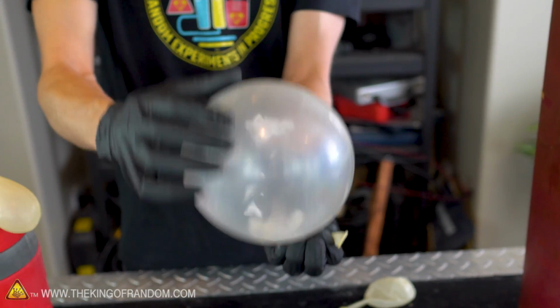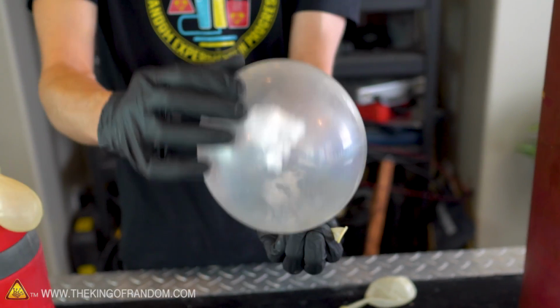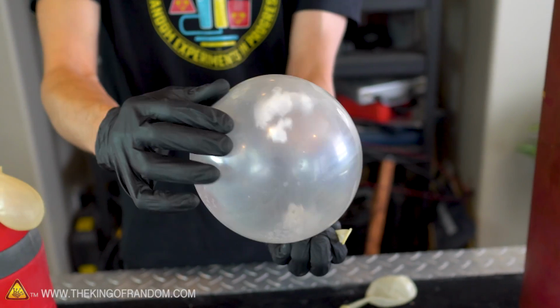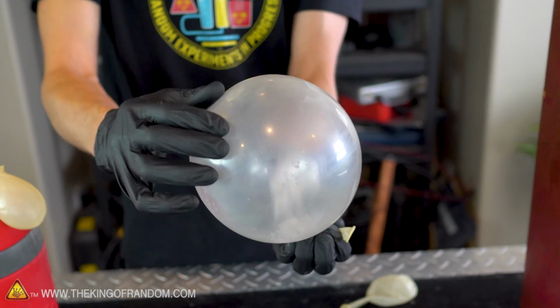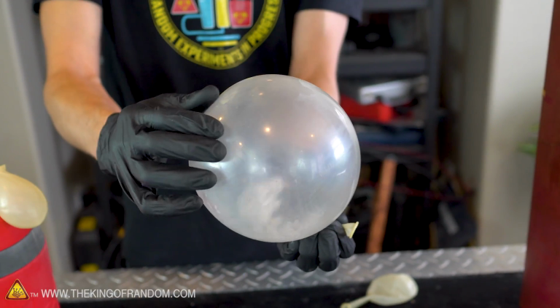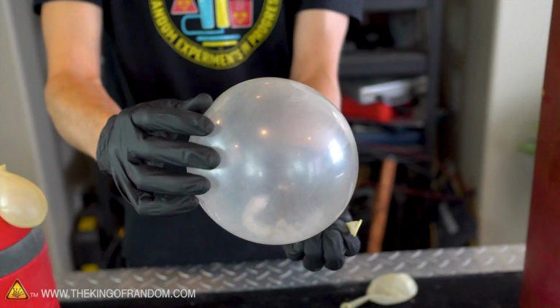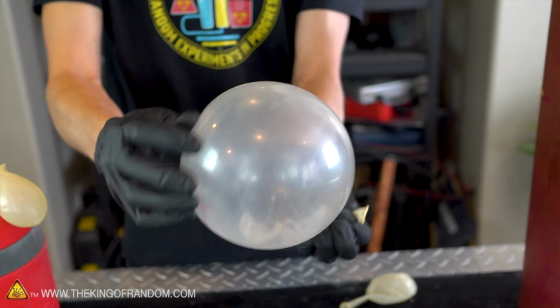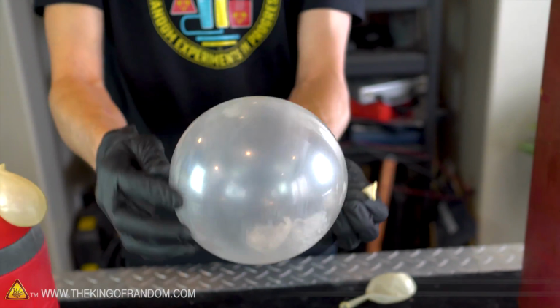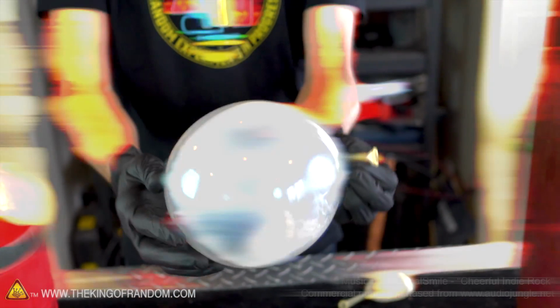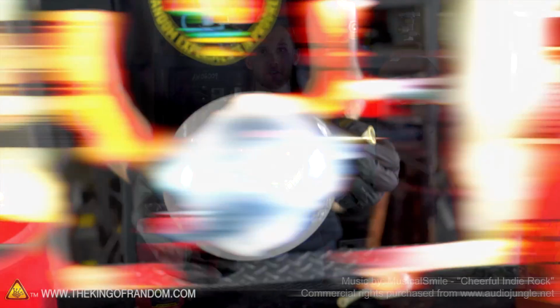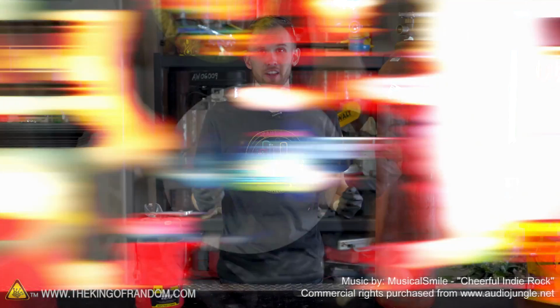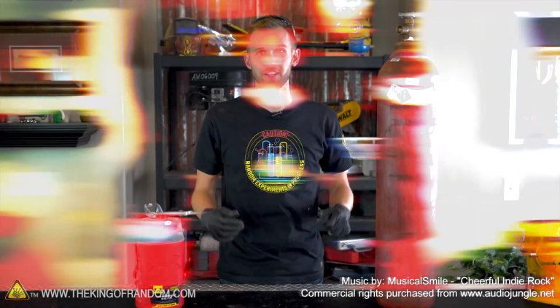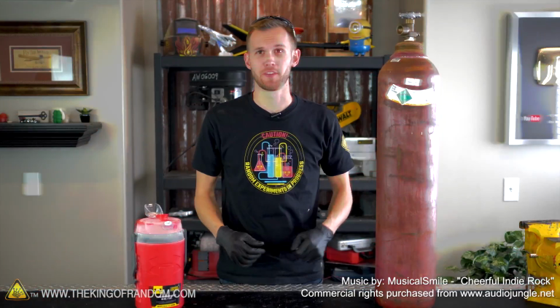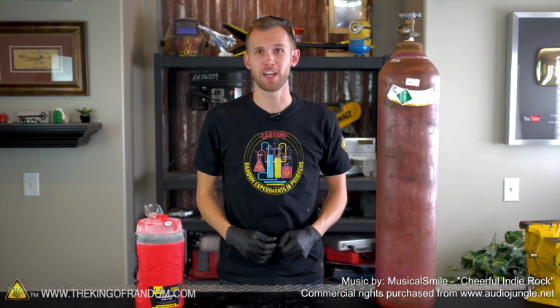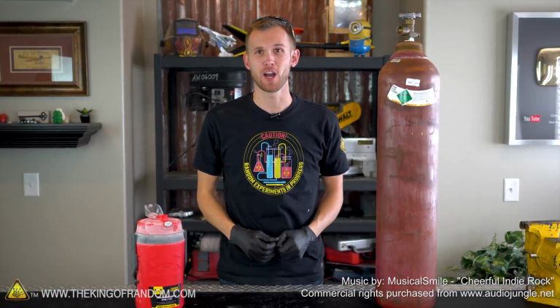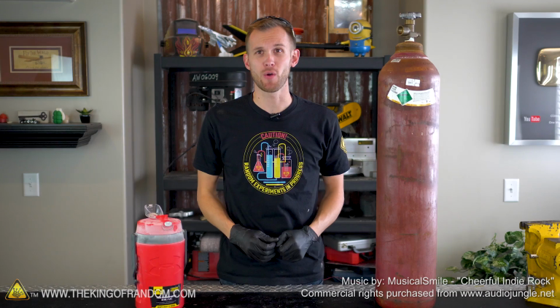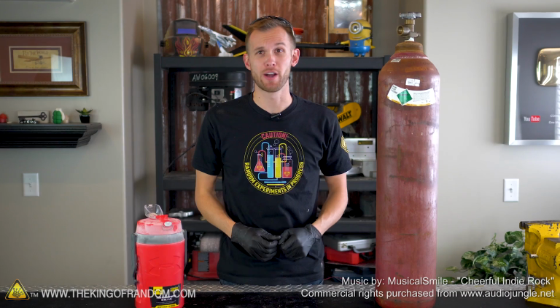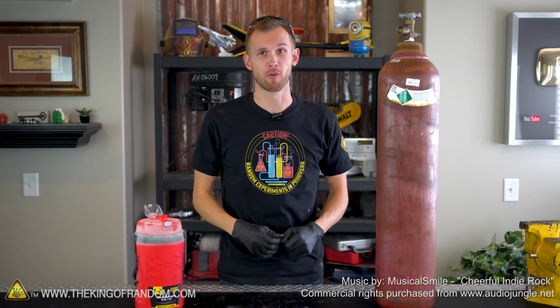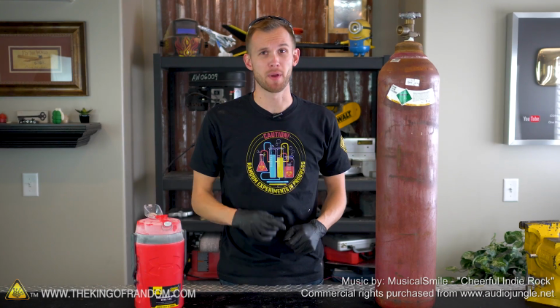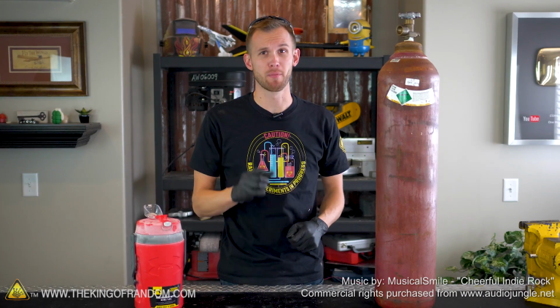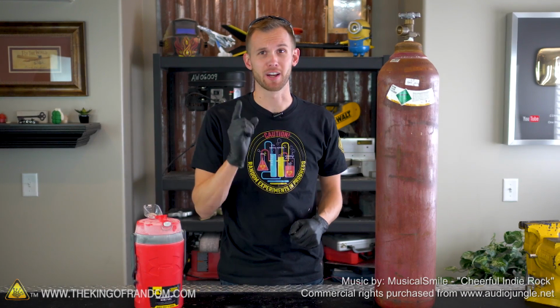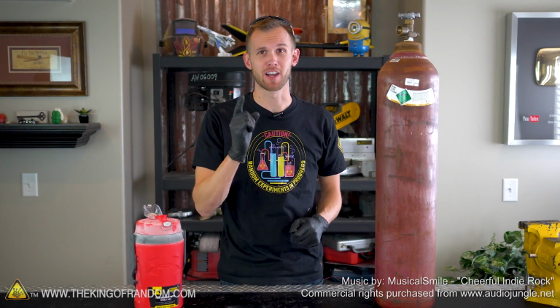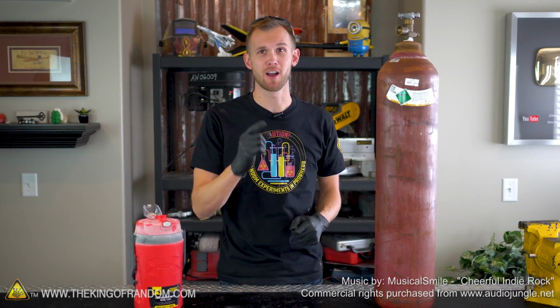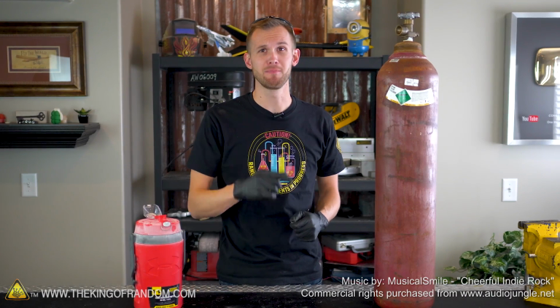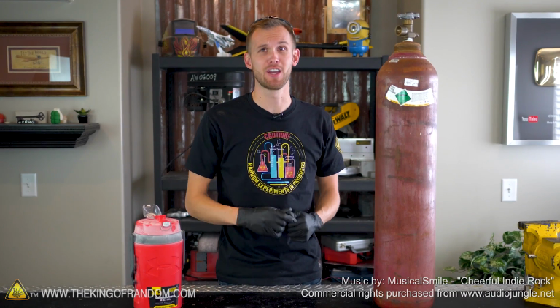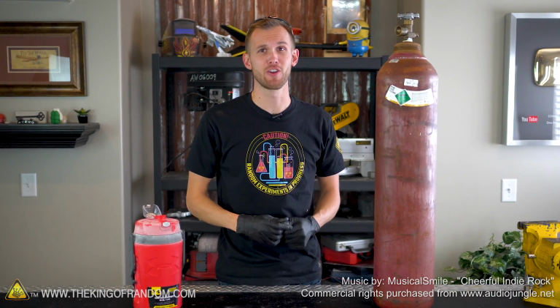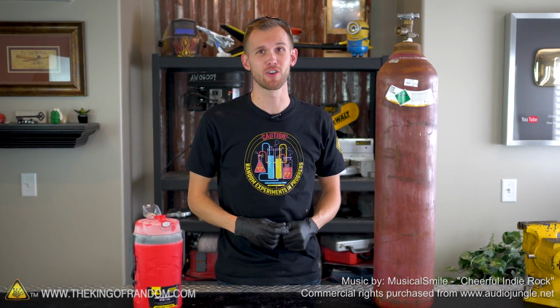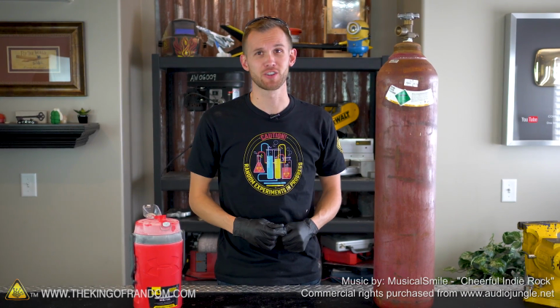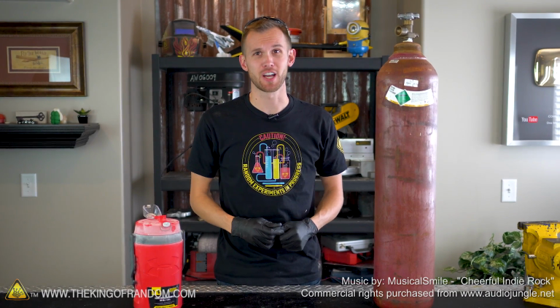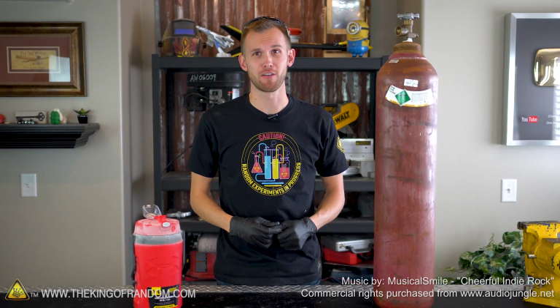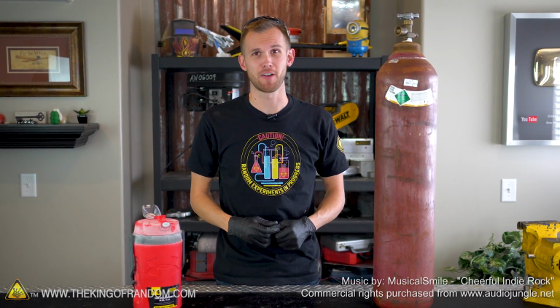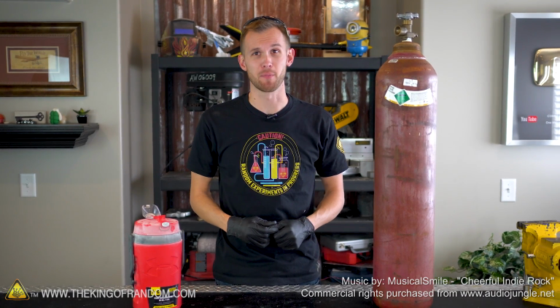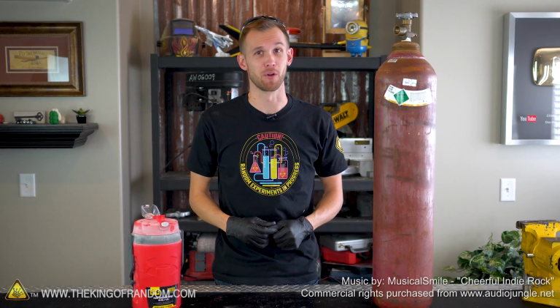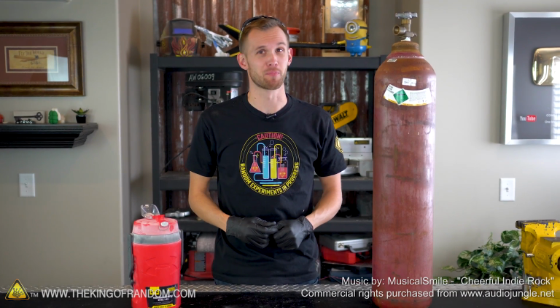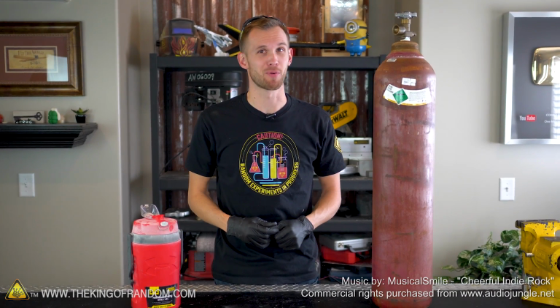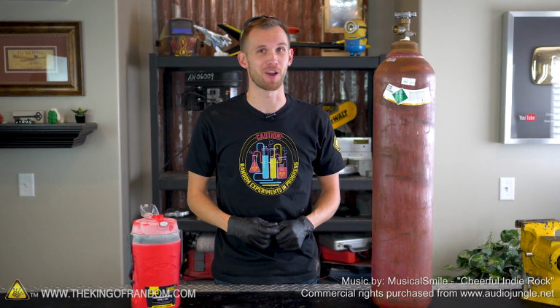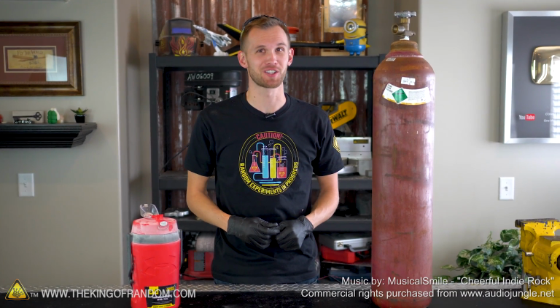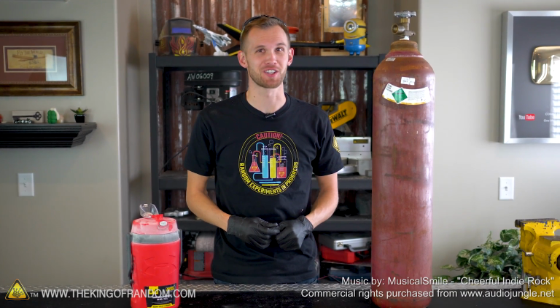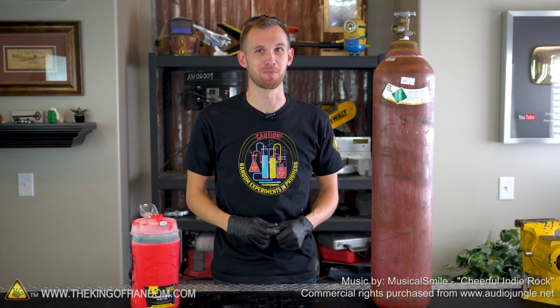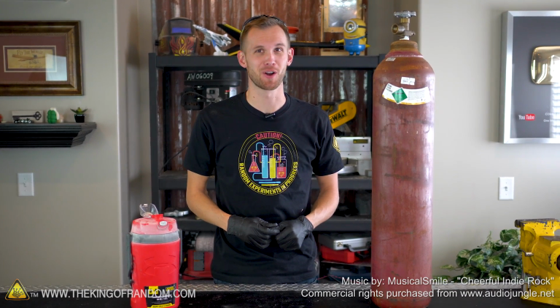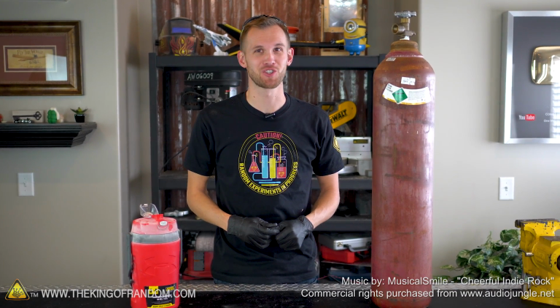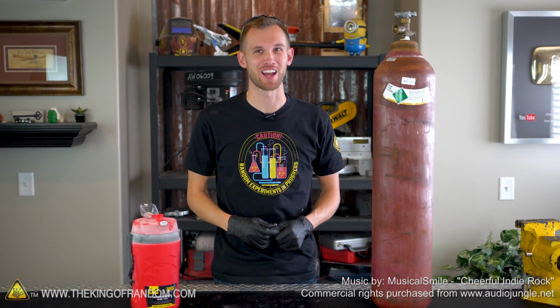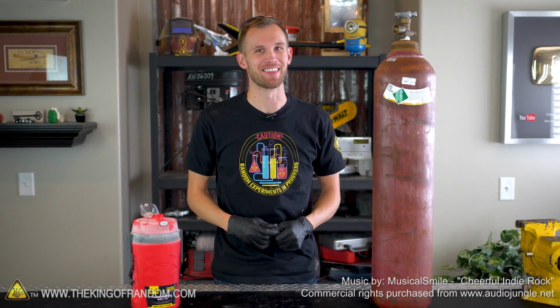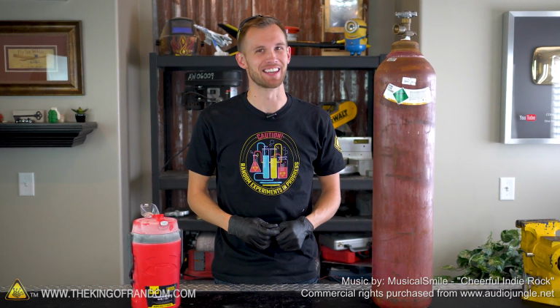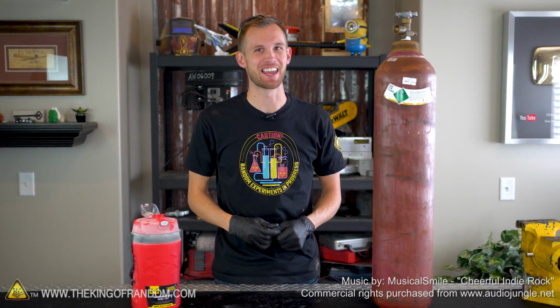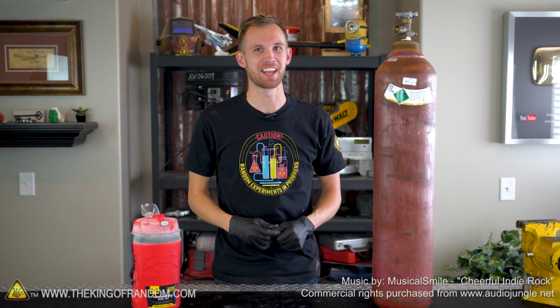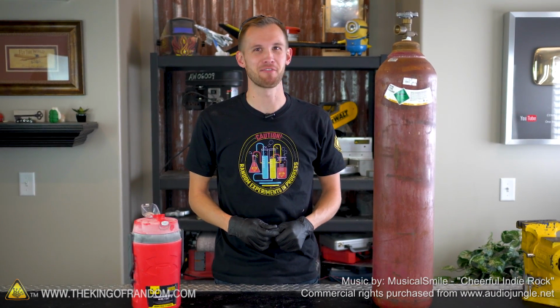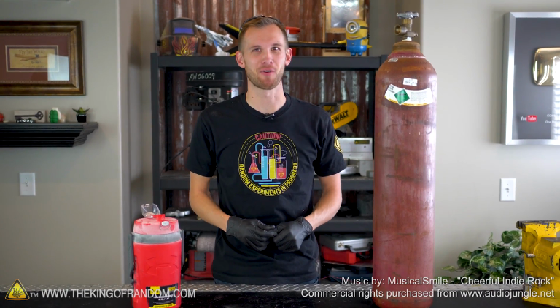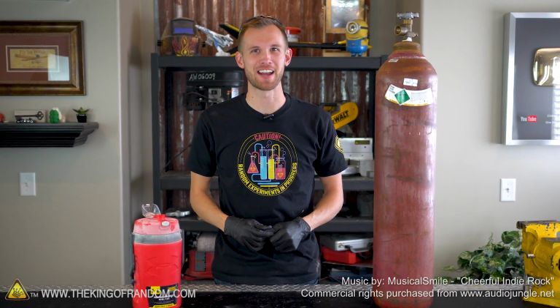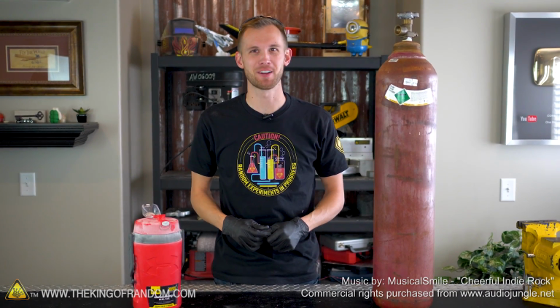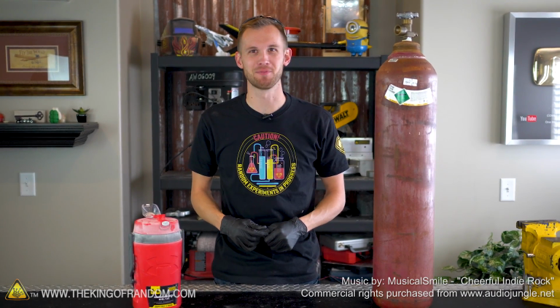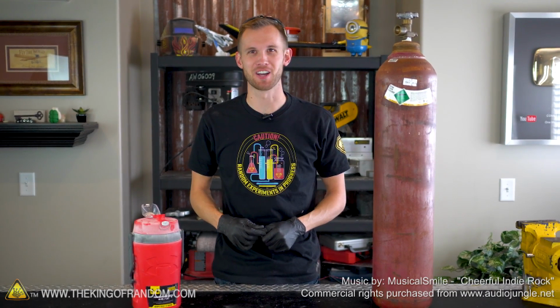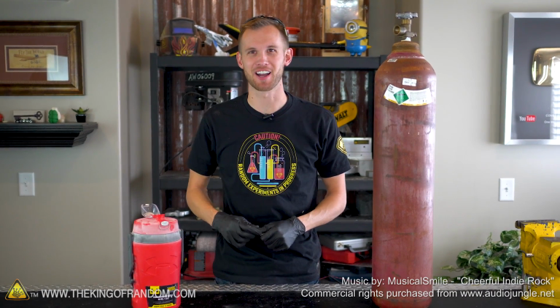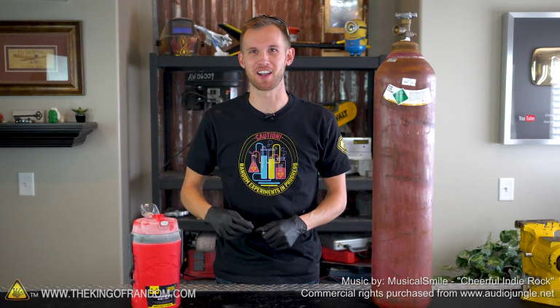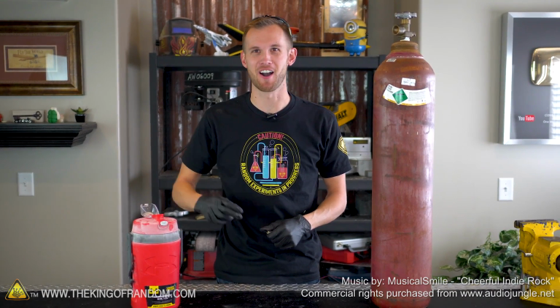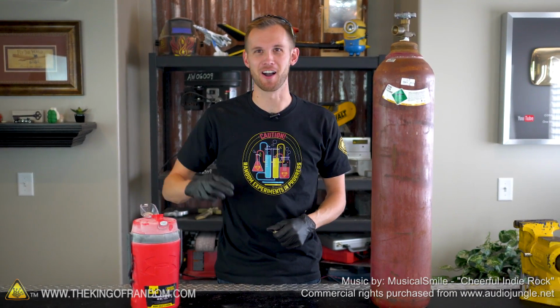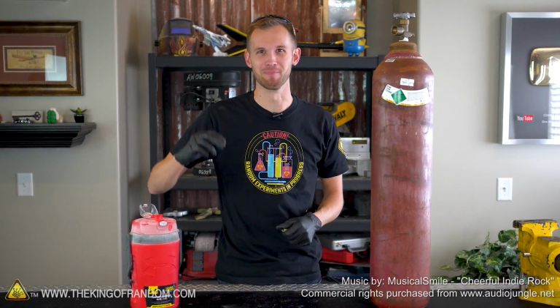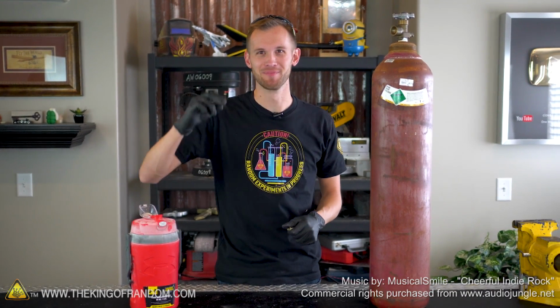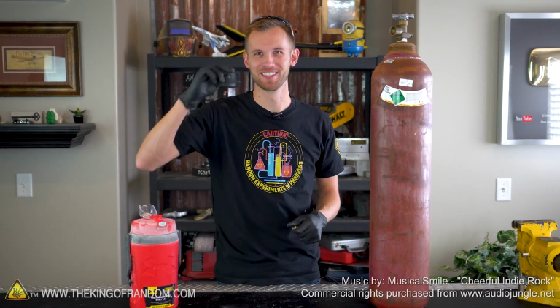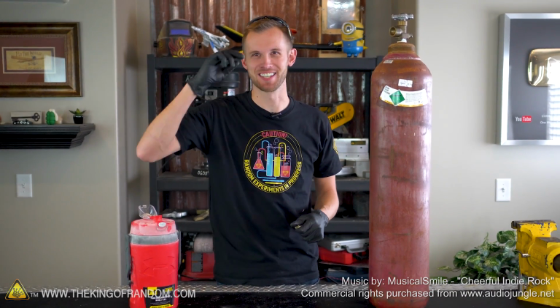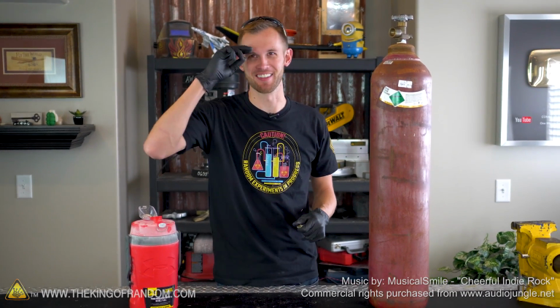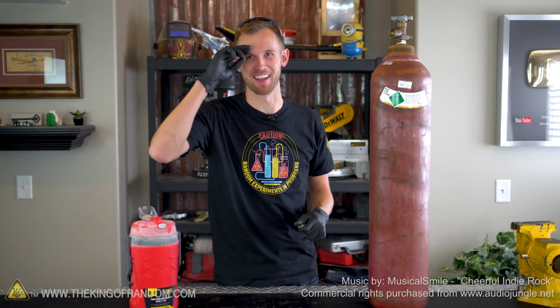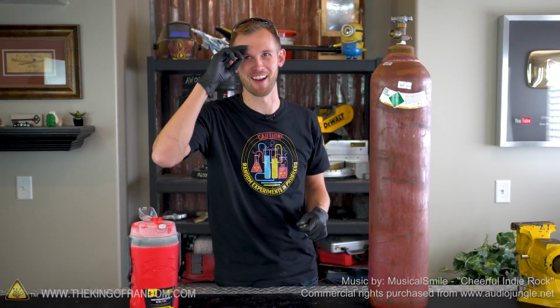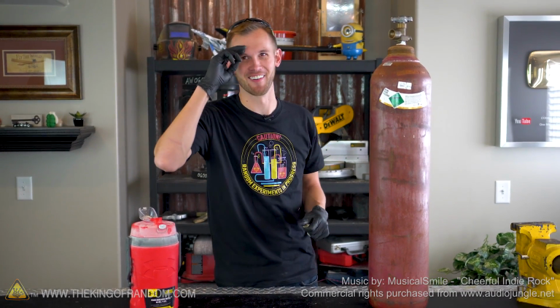Thanks for joining us for this video, and remember to come gear yourself up with products and merch at thekingofrandom.com. See you there.